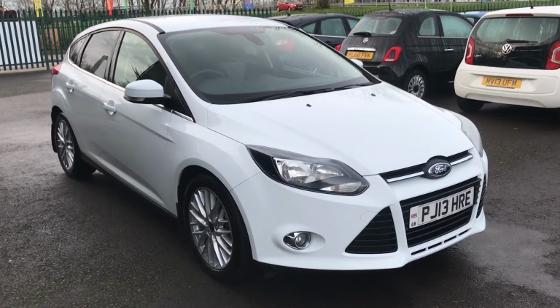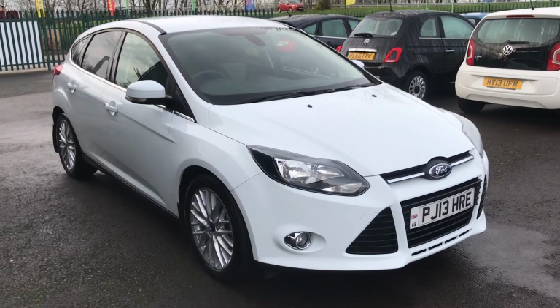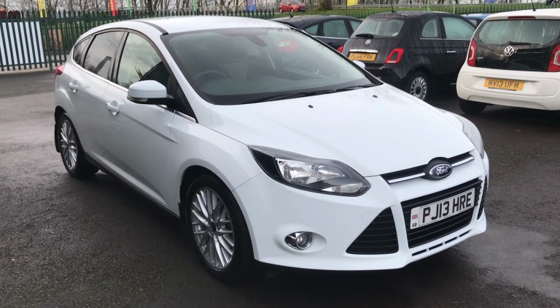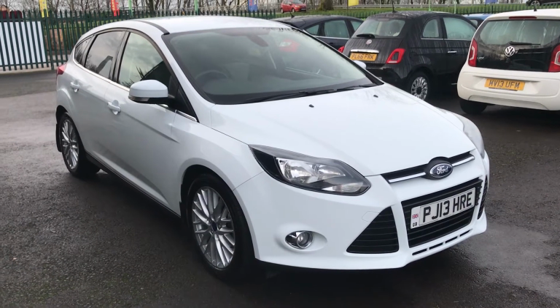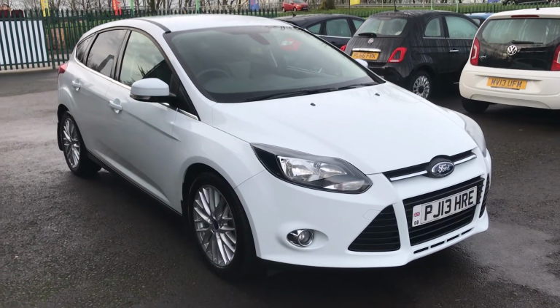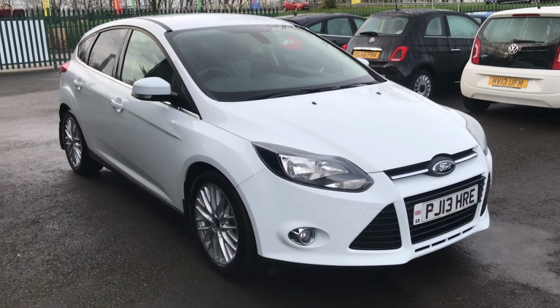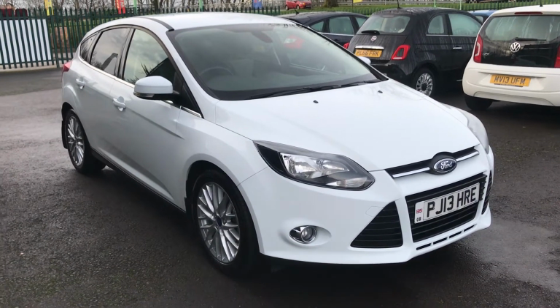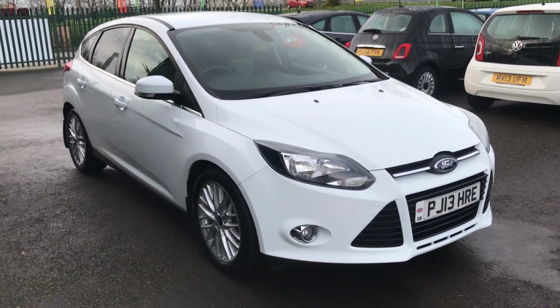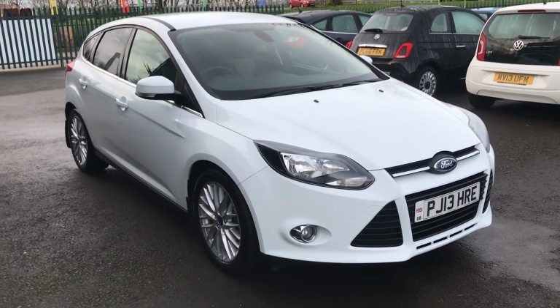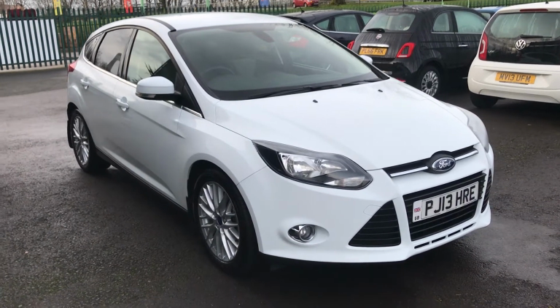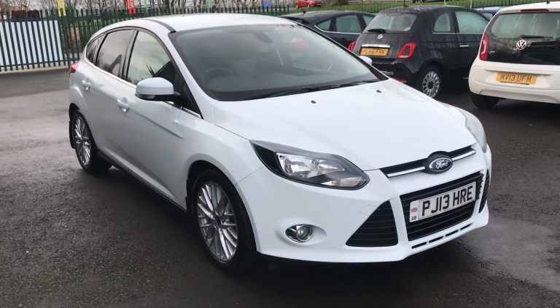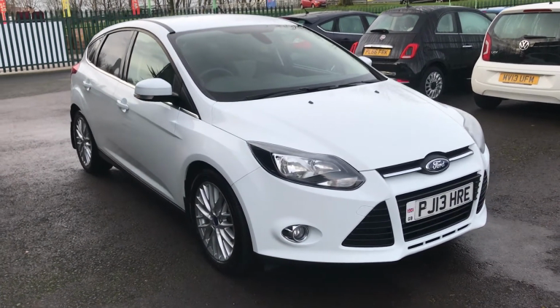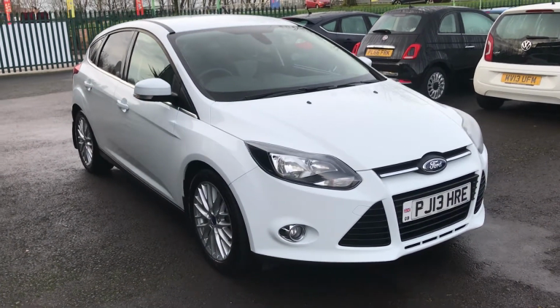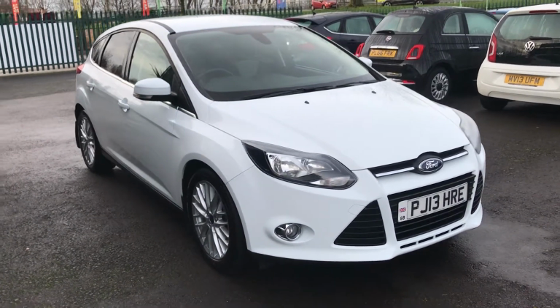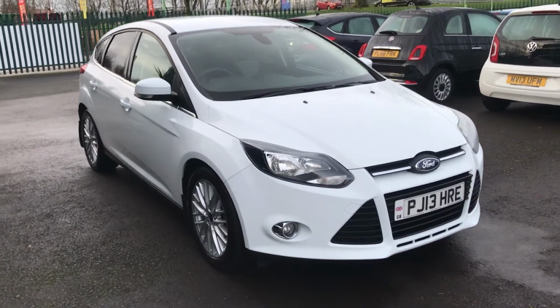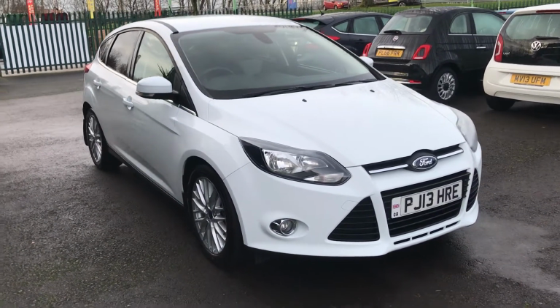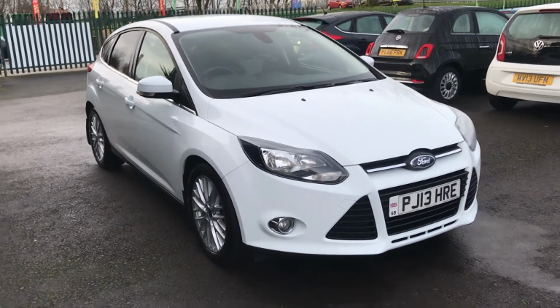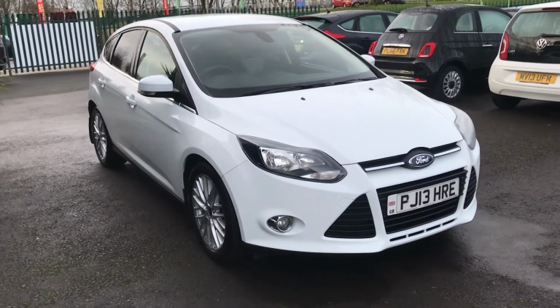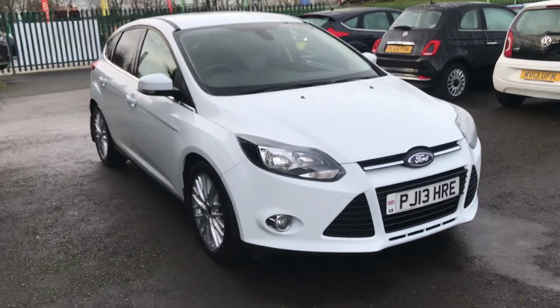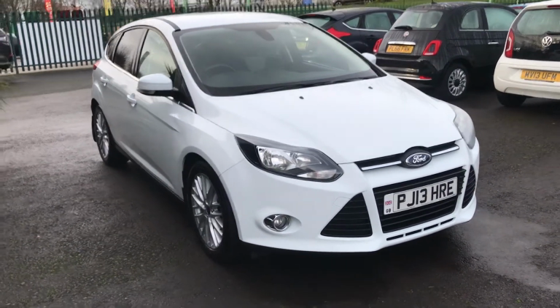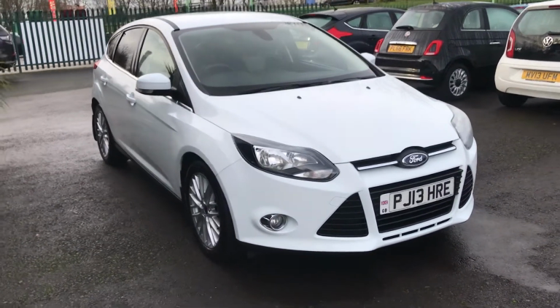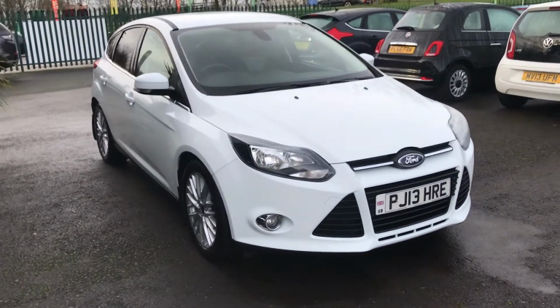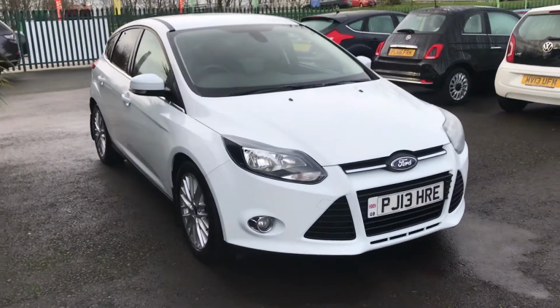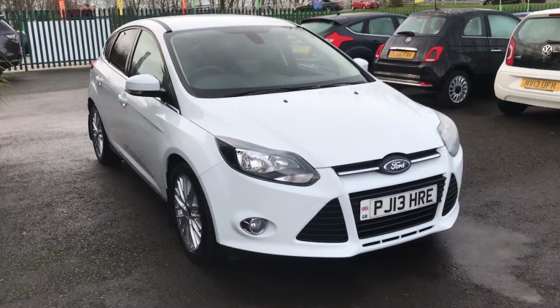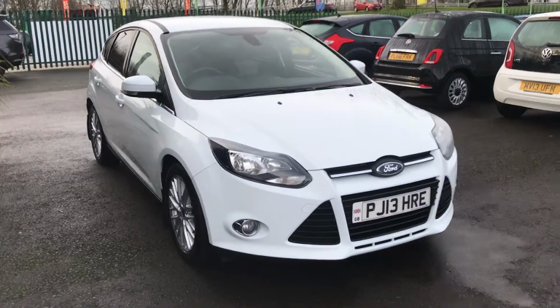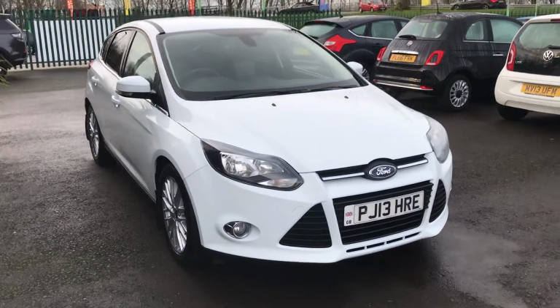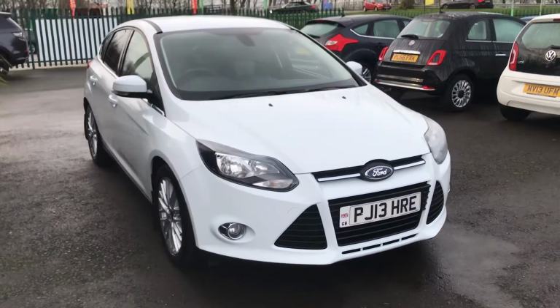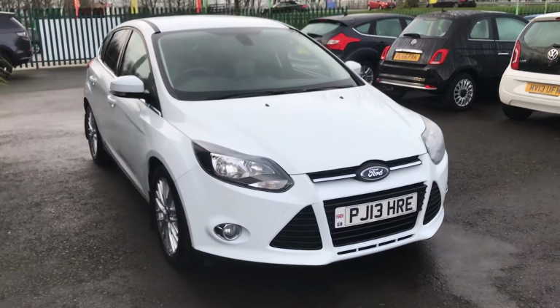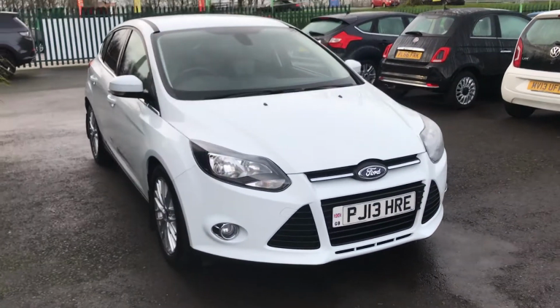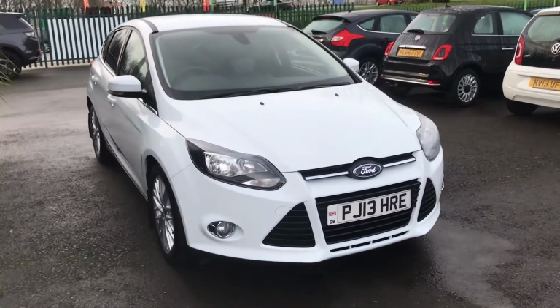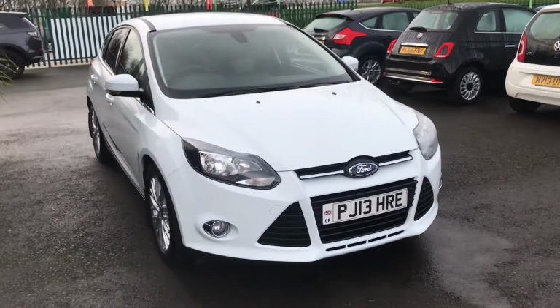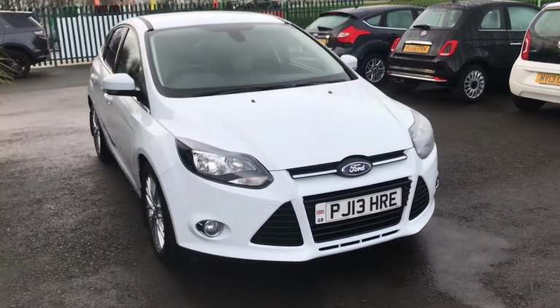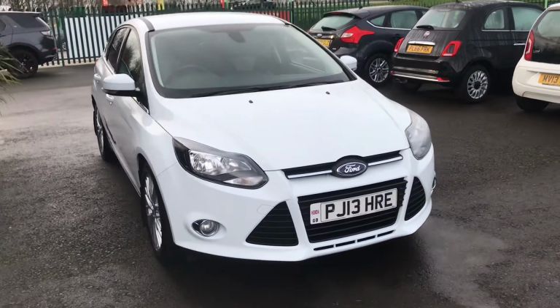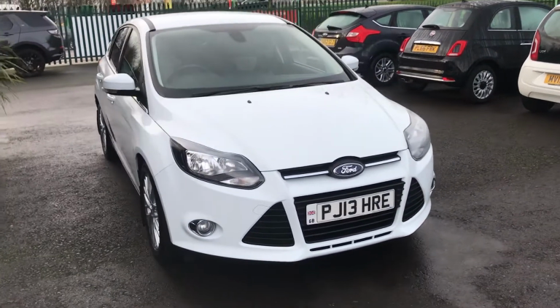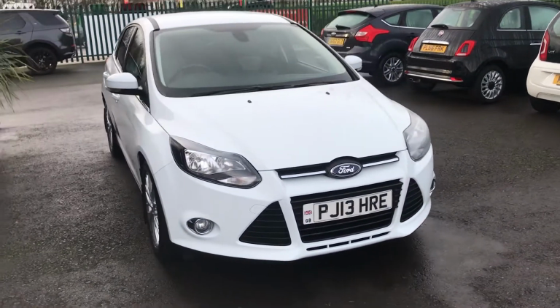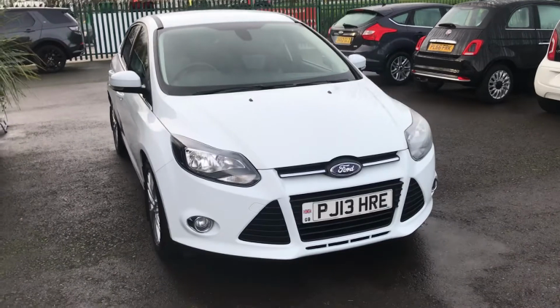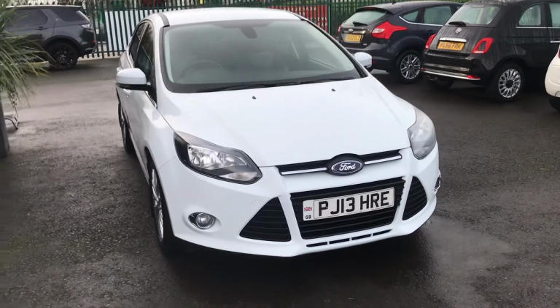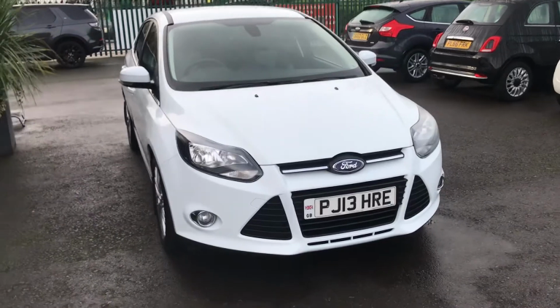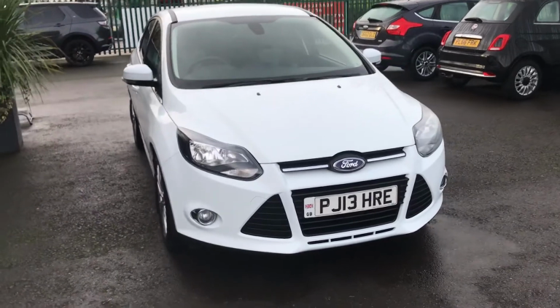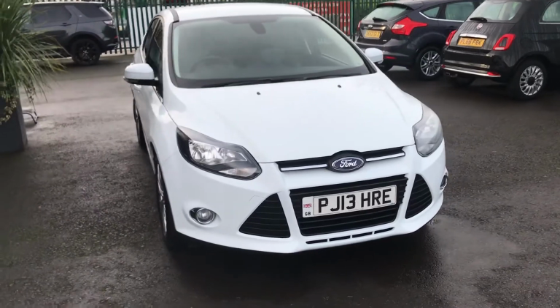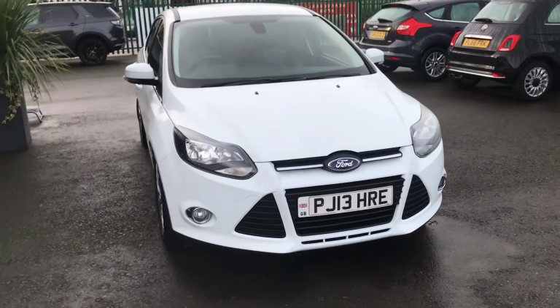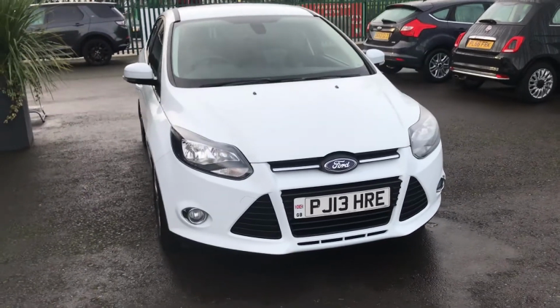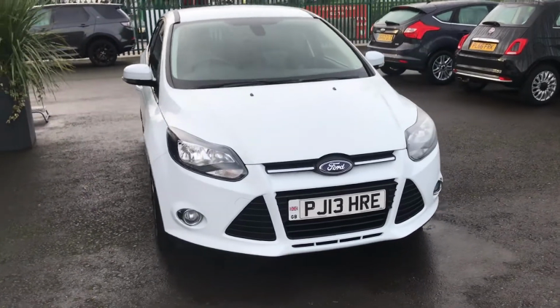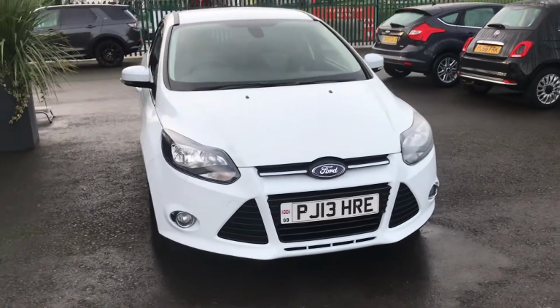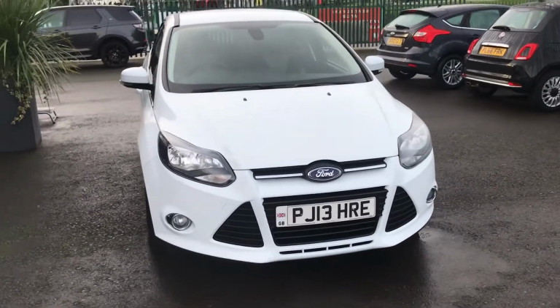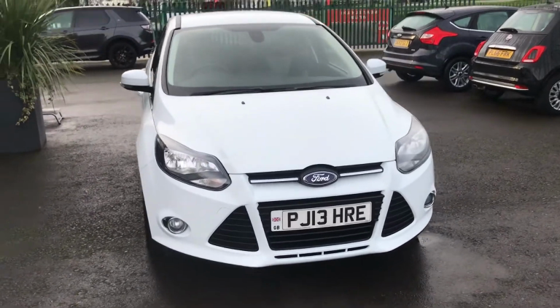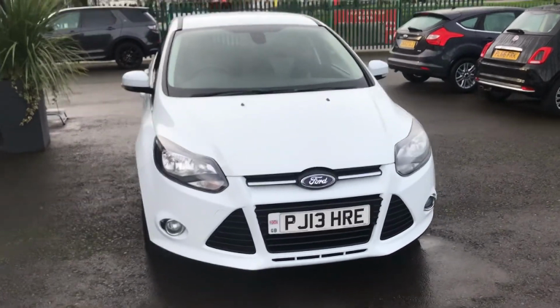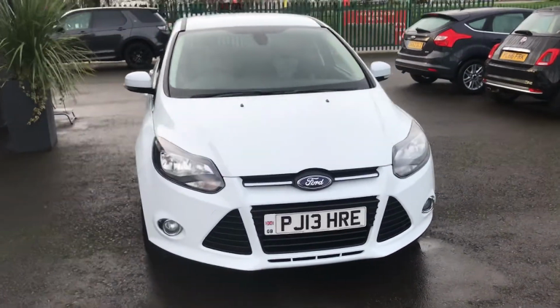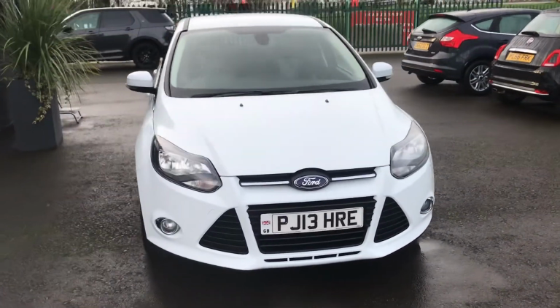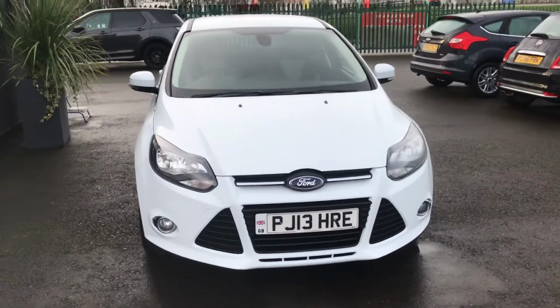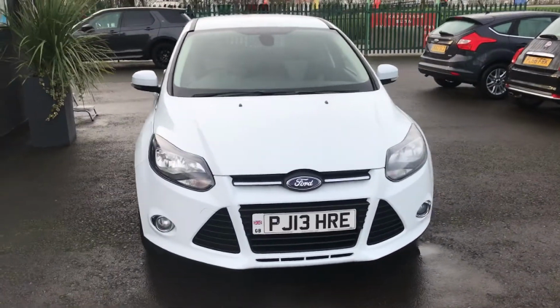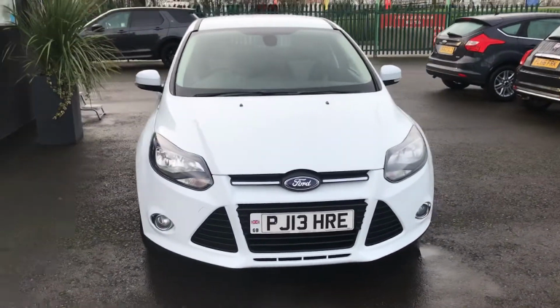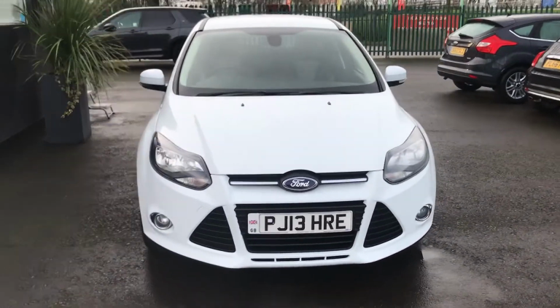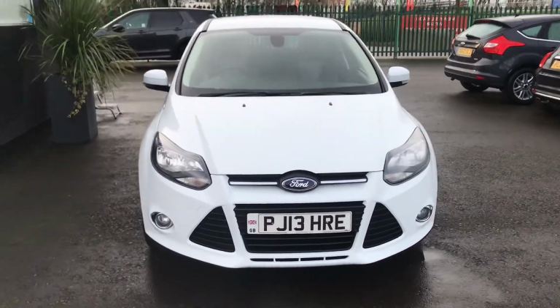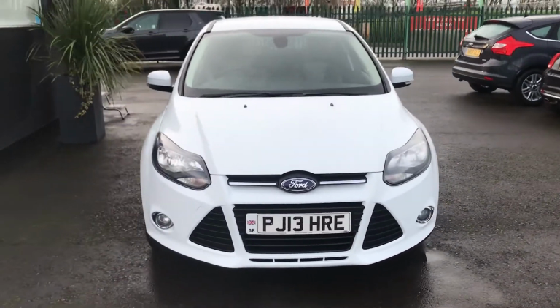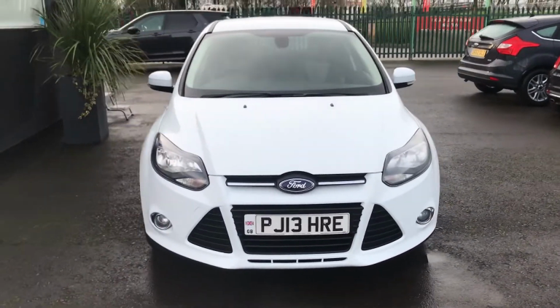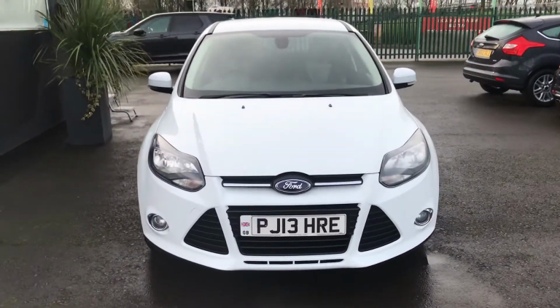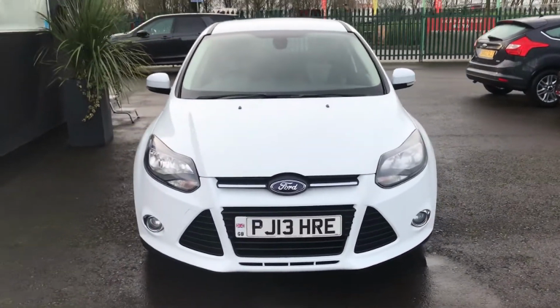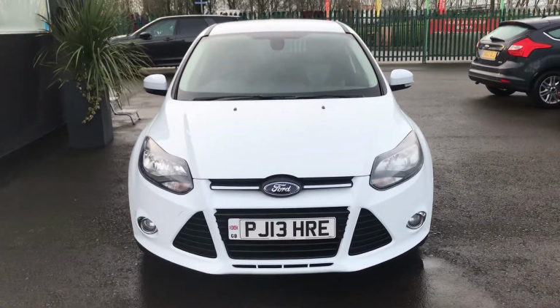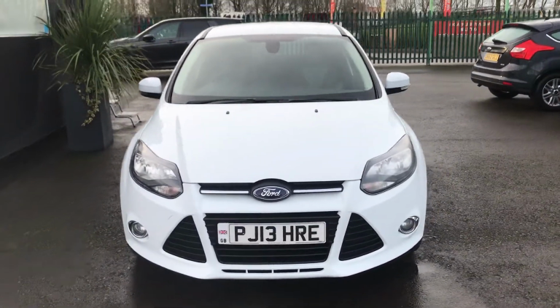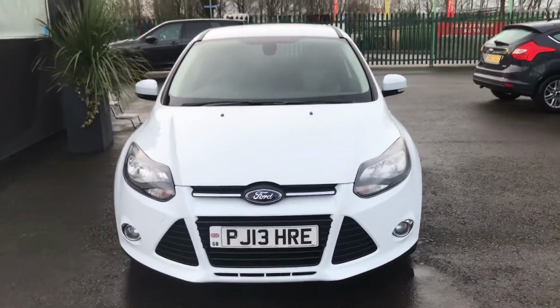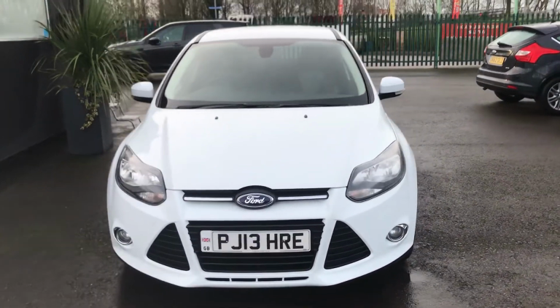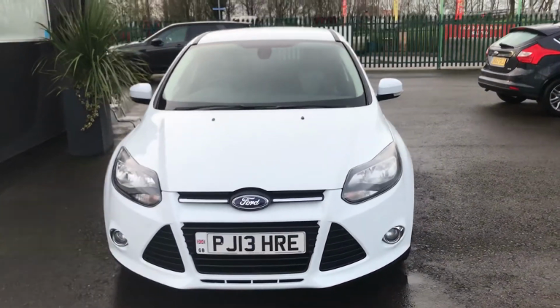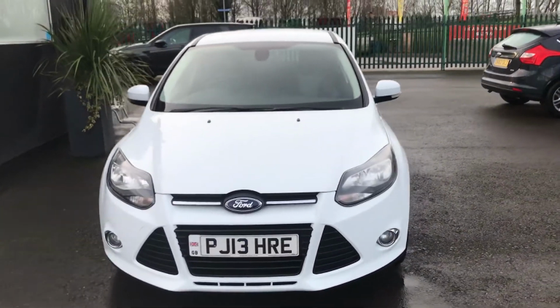For sale at Damon the Cars, we have a very bright white Ford Focus 1.0L EcoBoost. This is a short video to show around the vehicle in more detail.